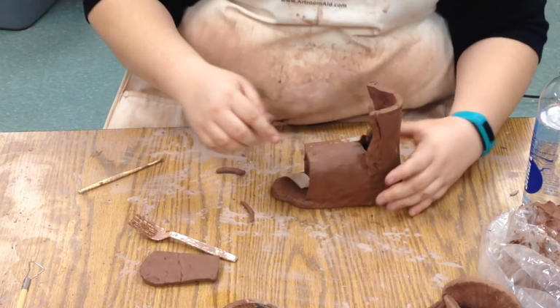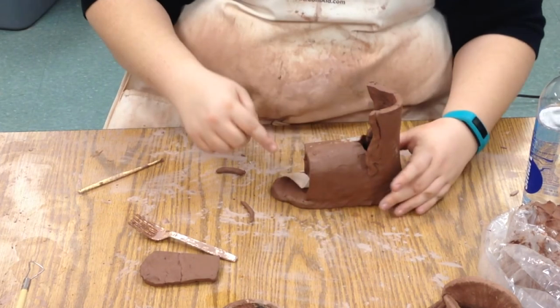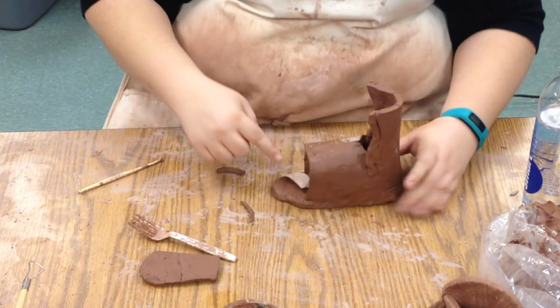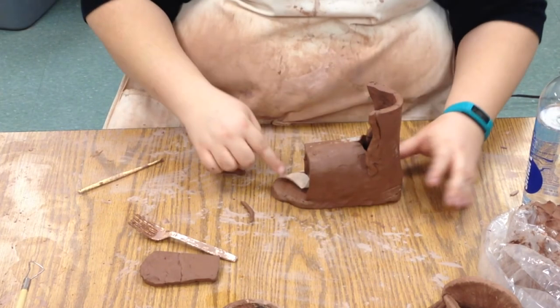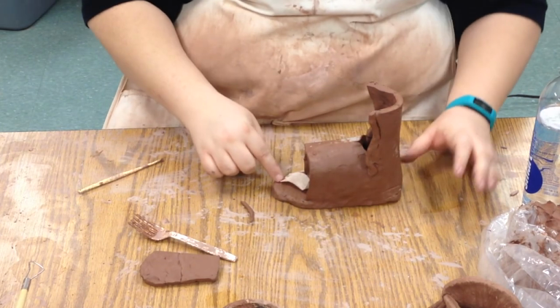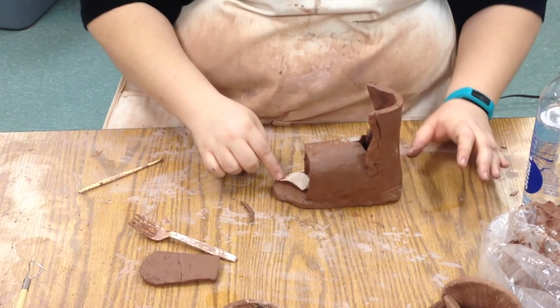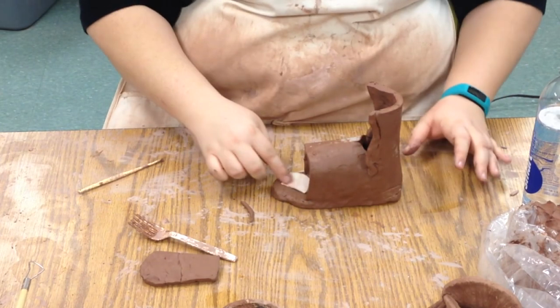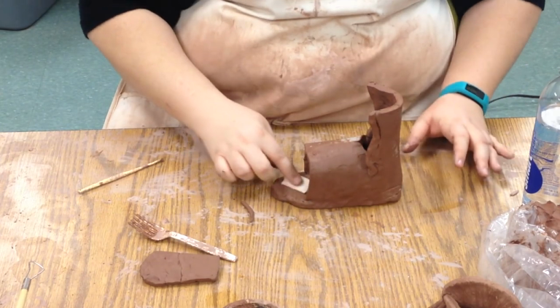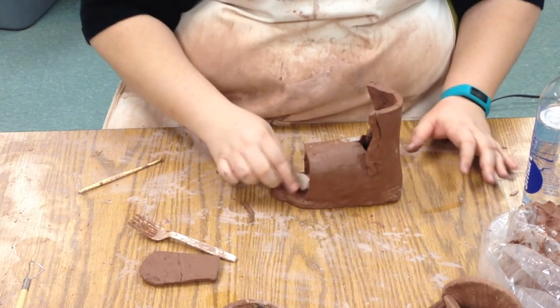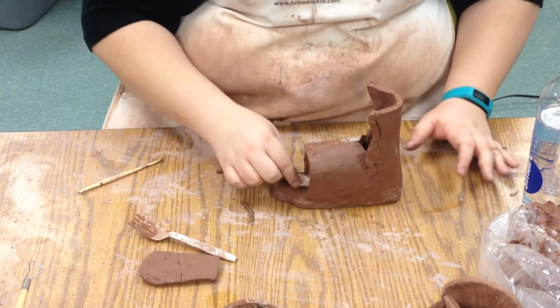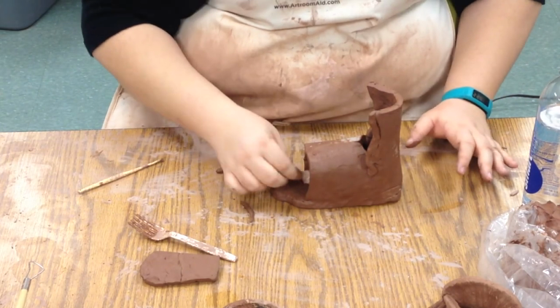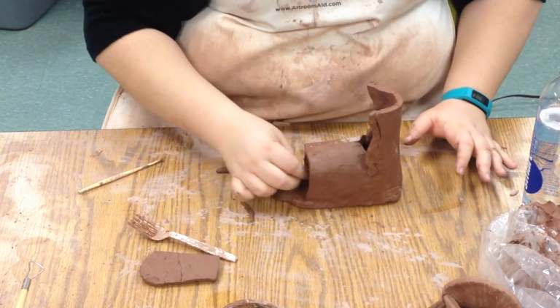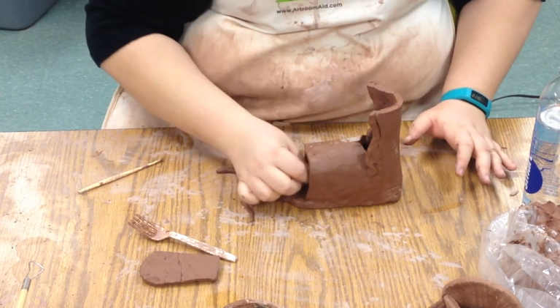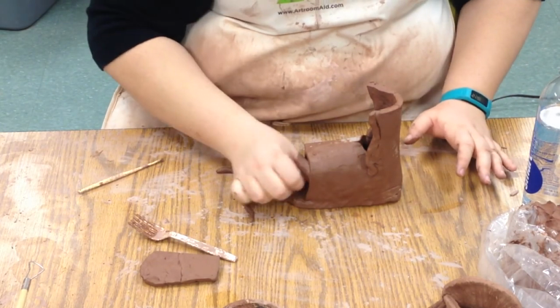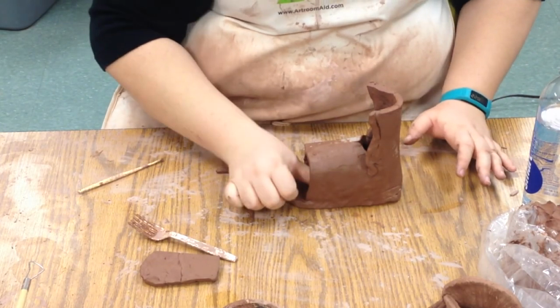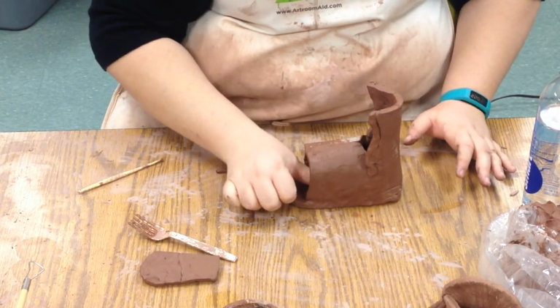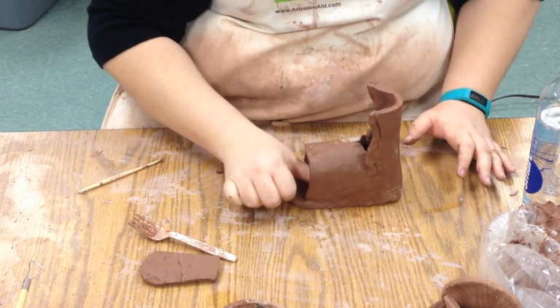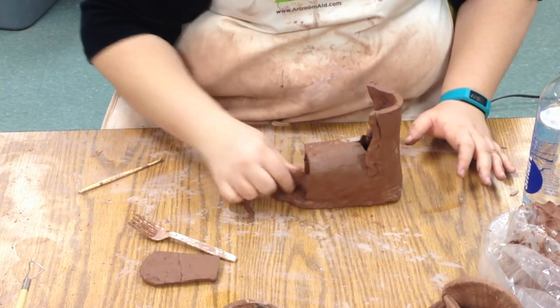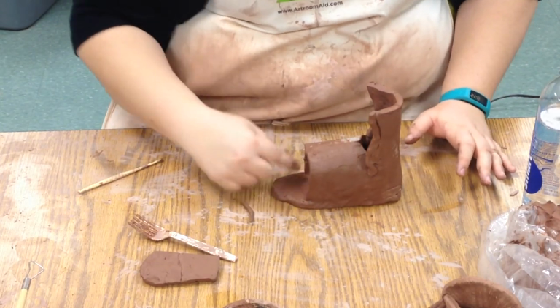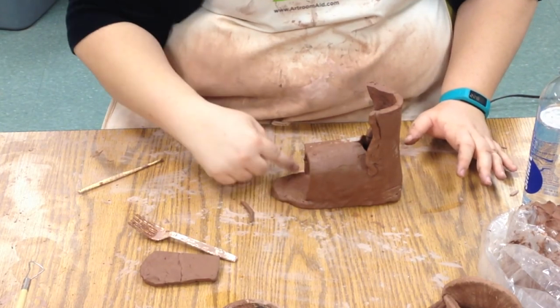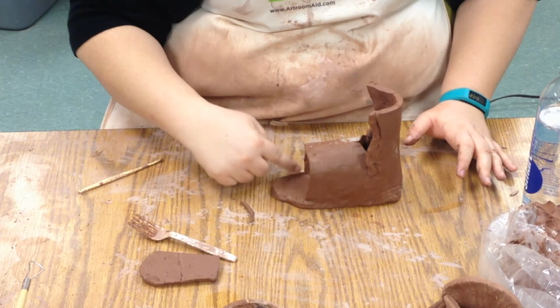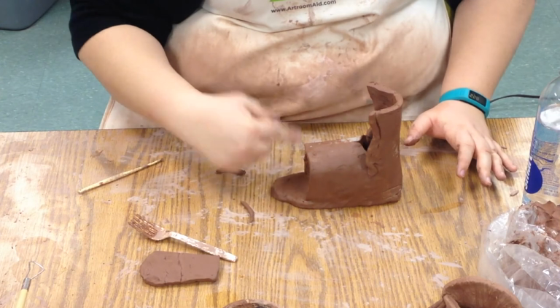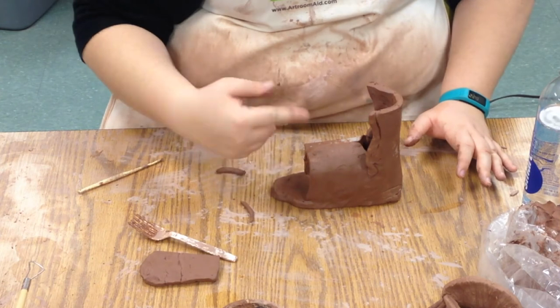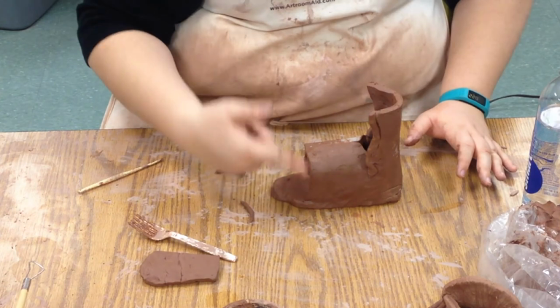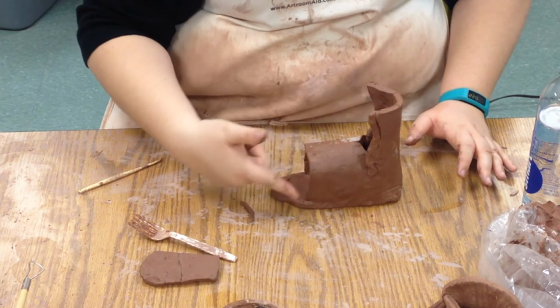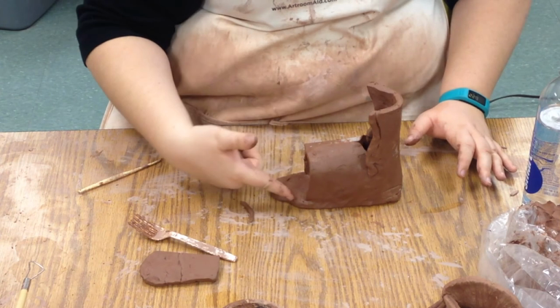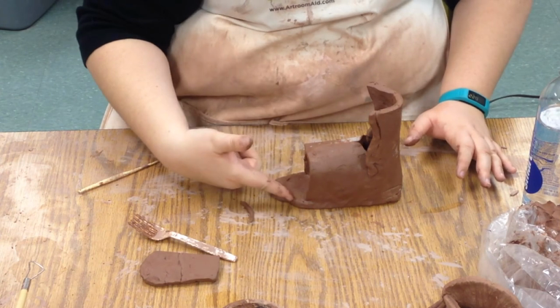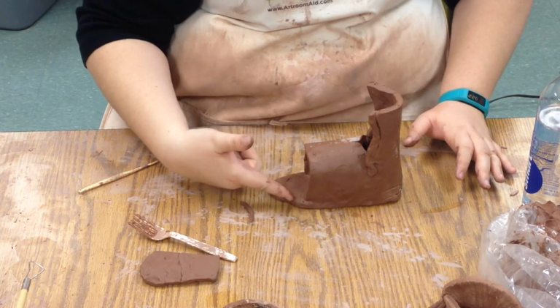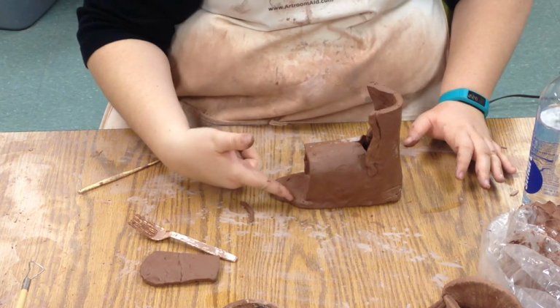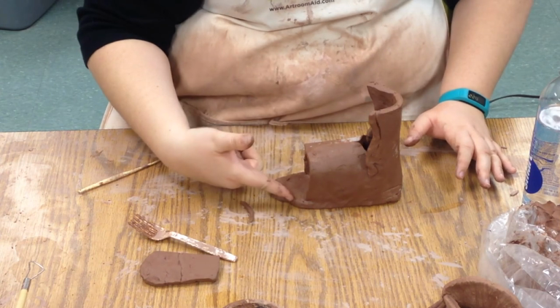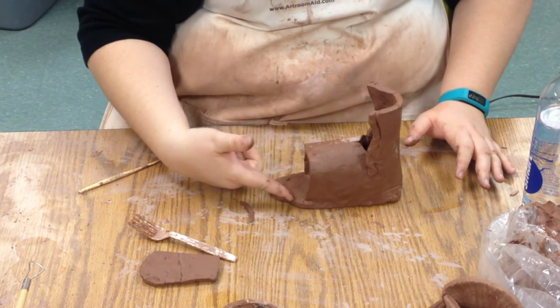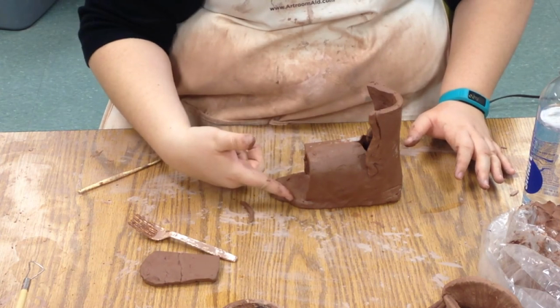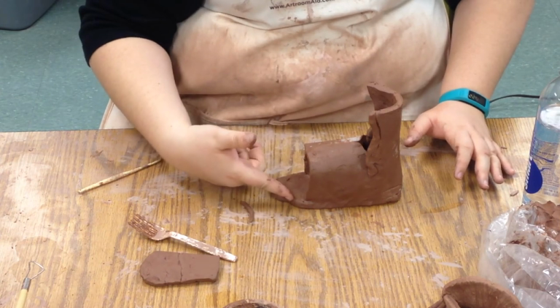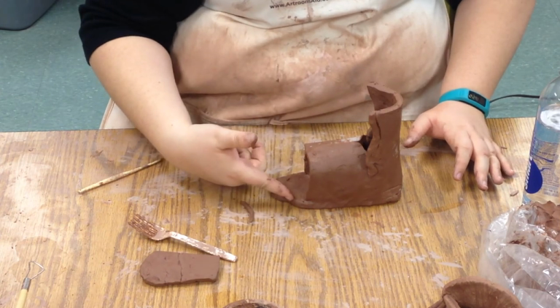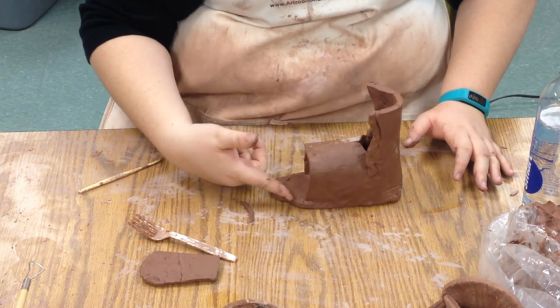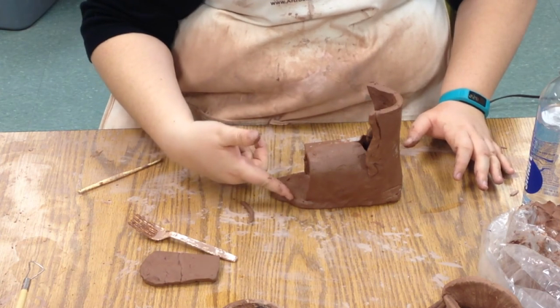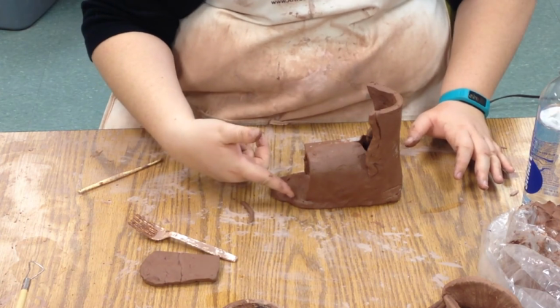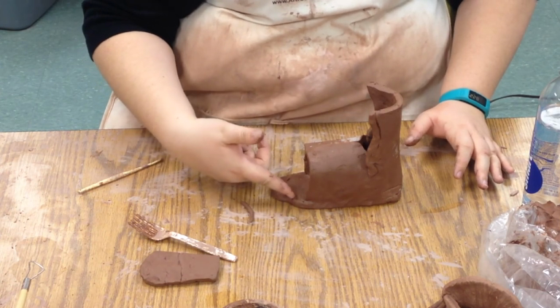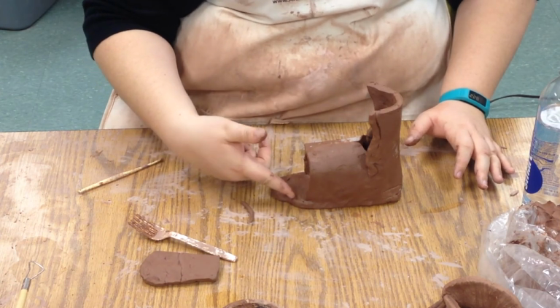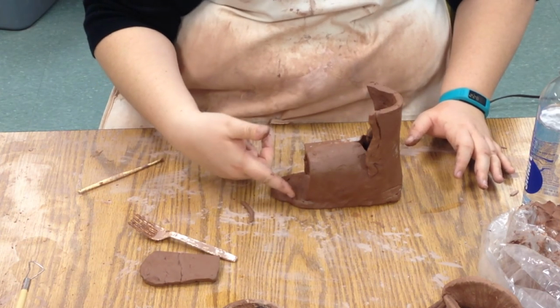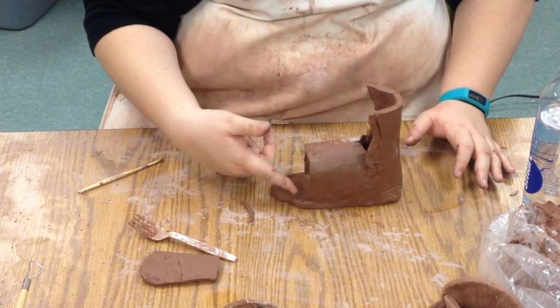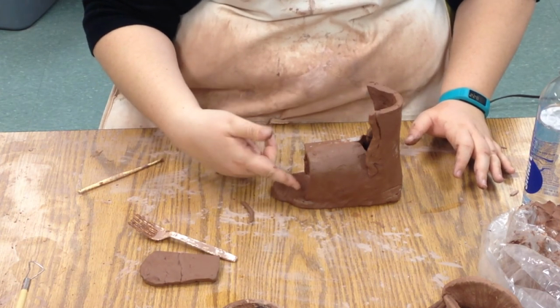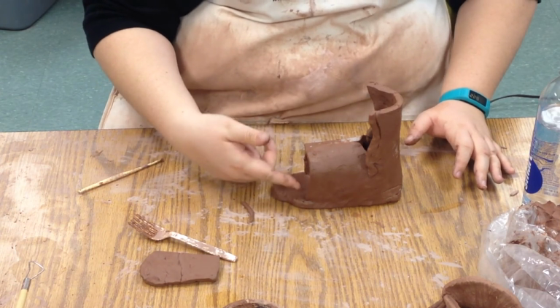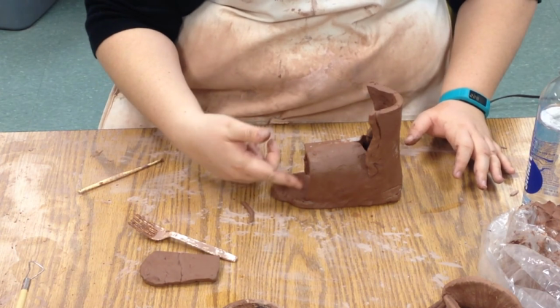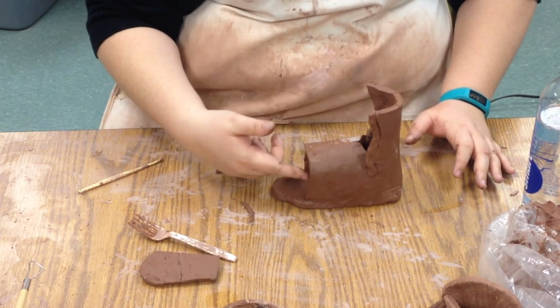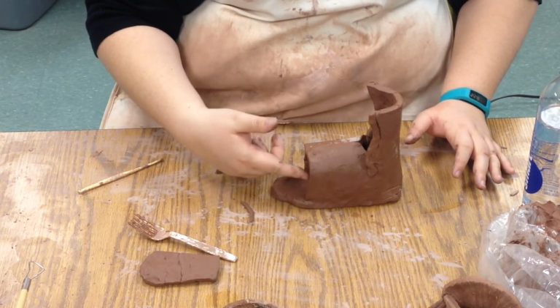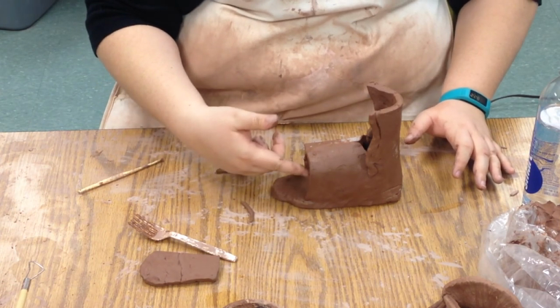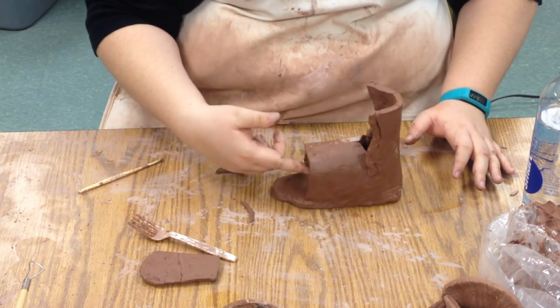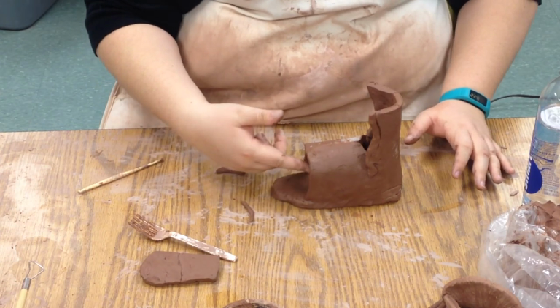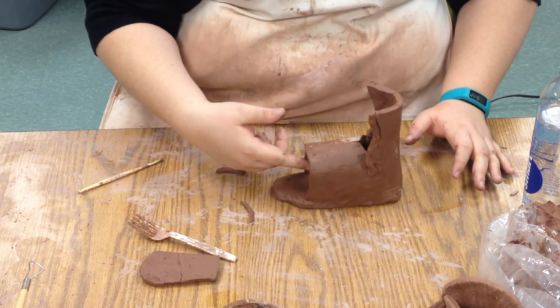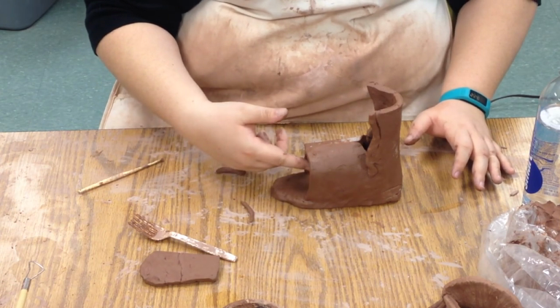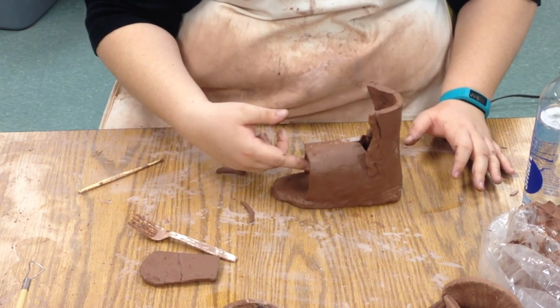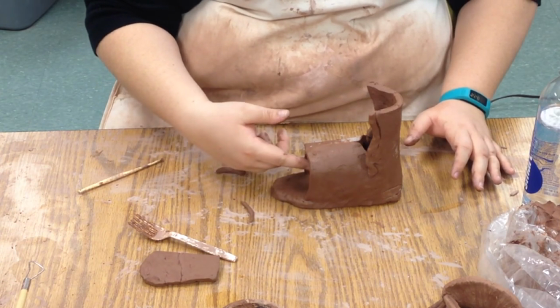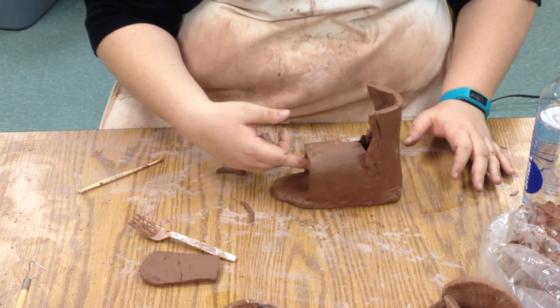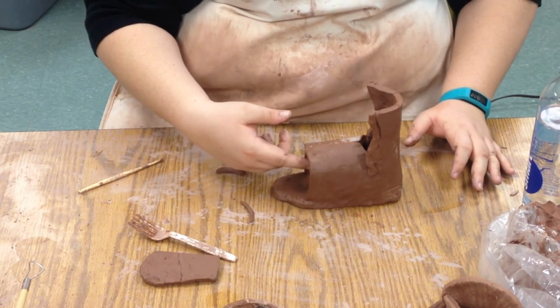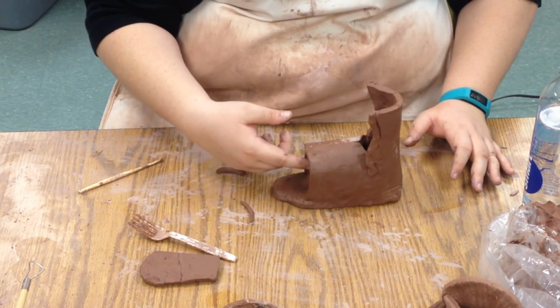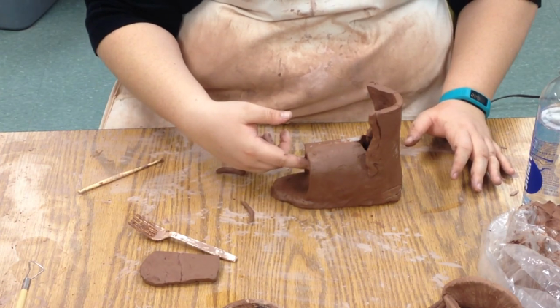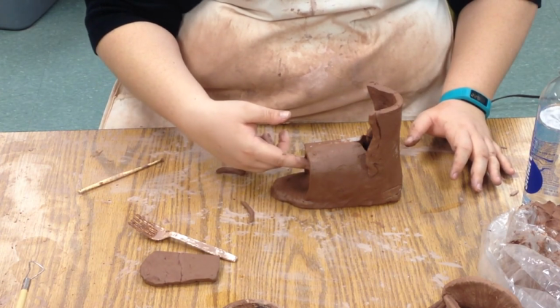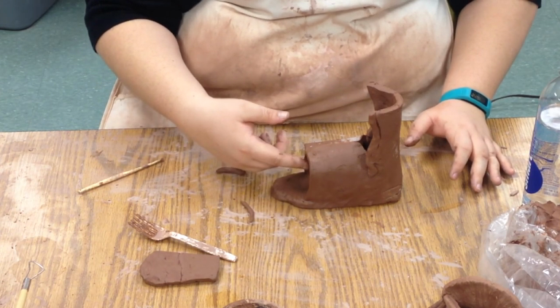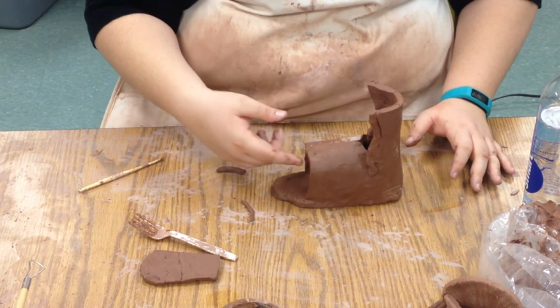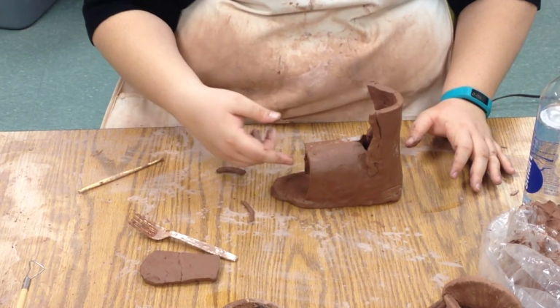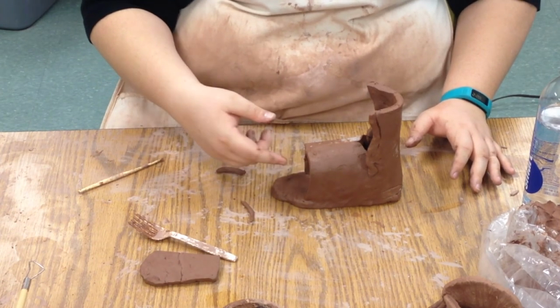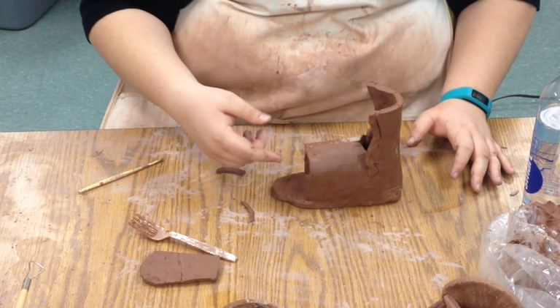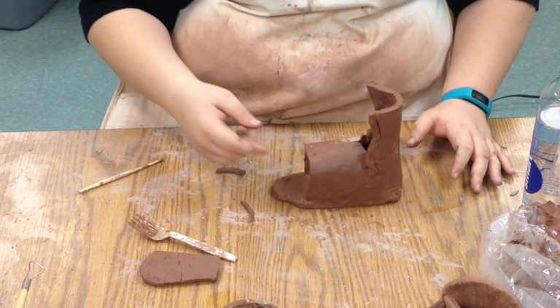For today, this is probably all the further that you'll get. We'll worry about closing in the shoe with coils next class.